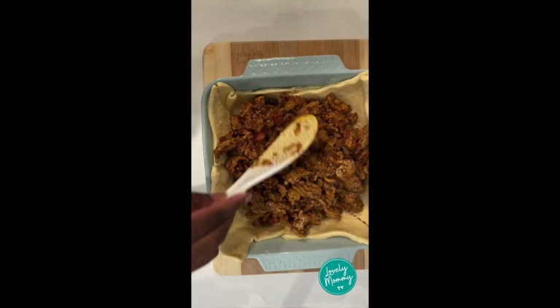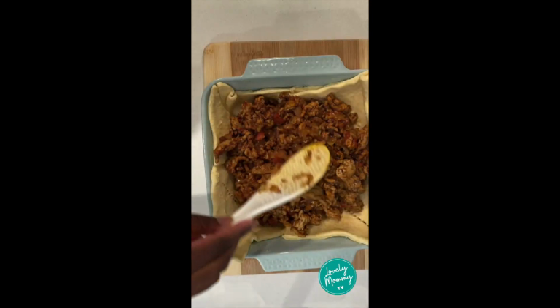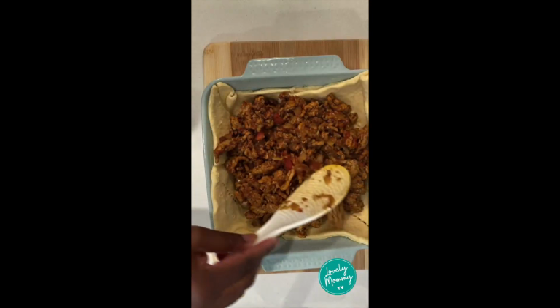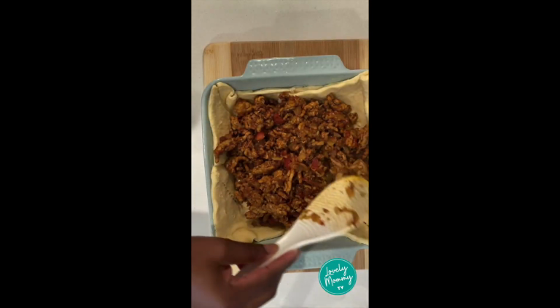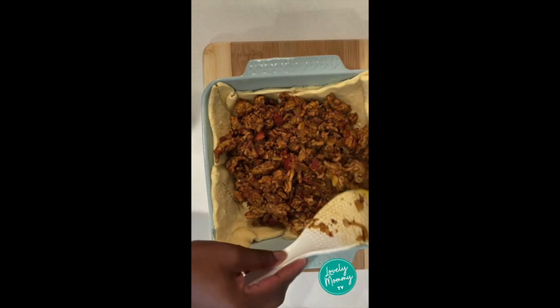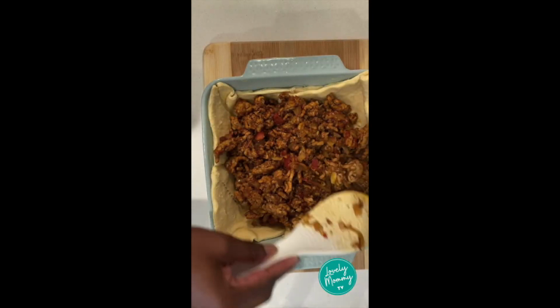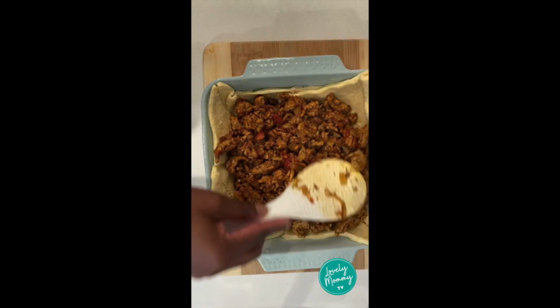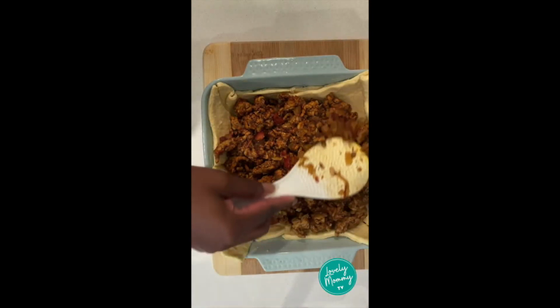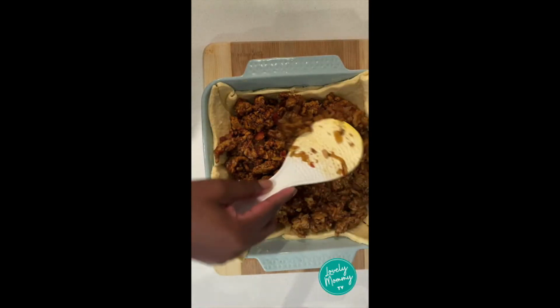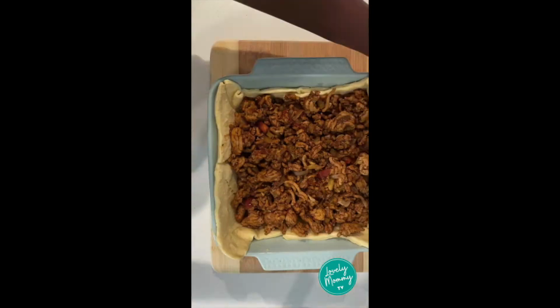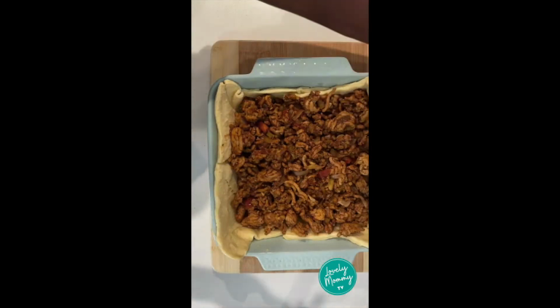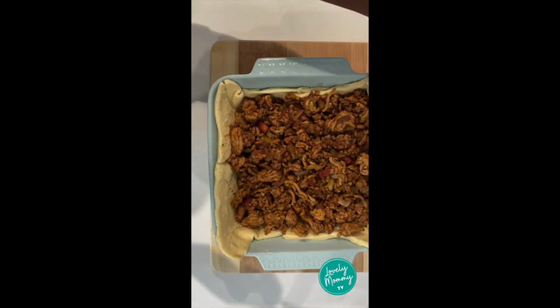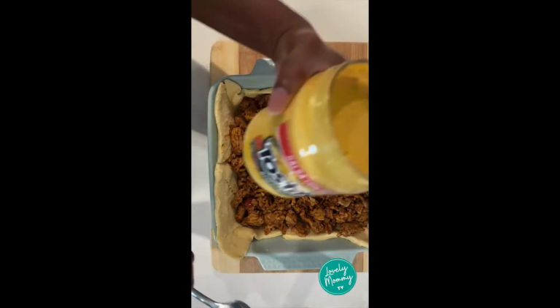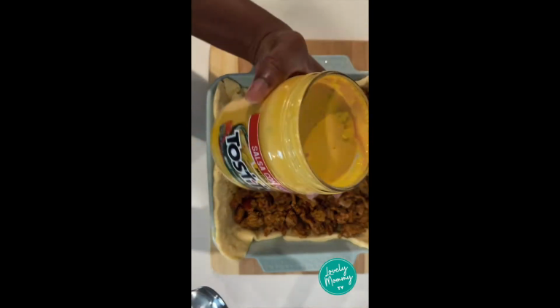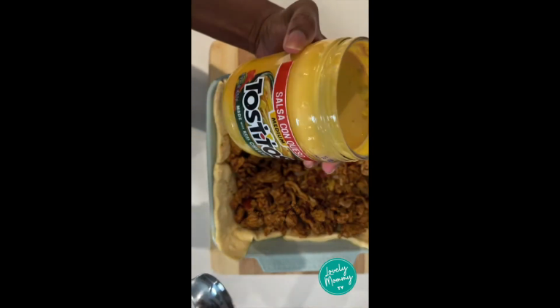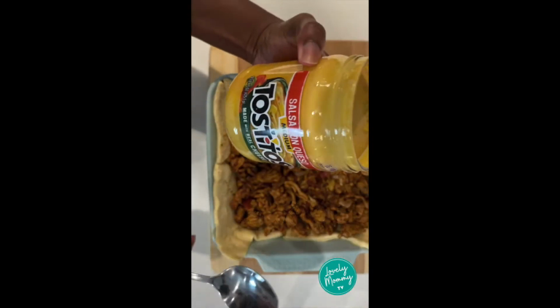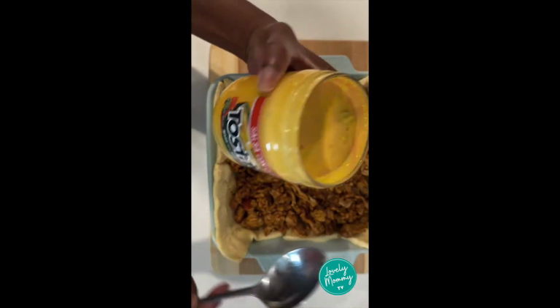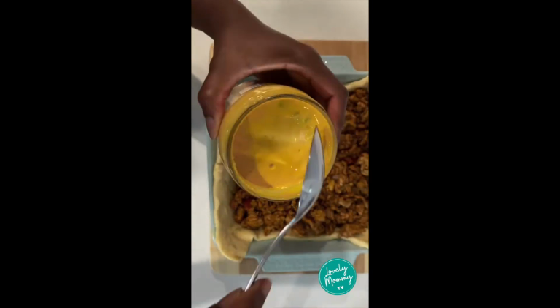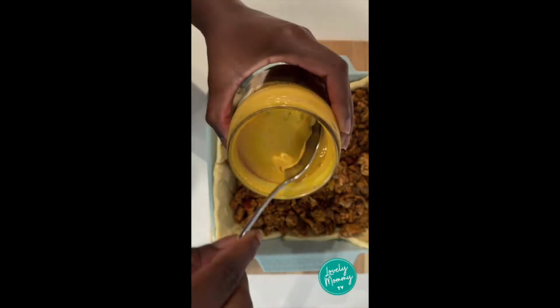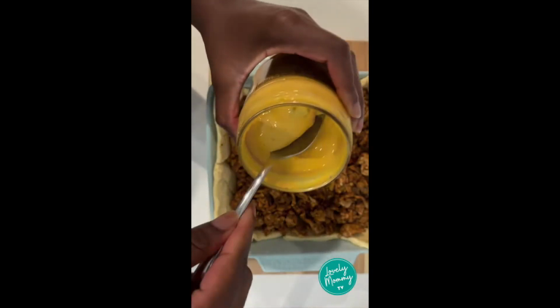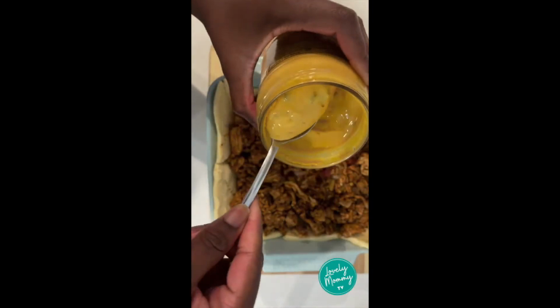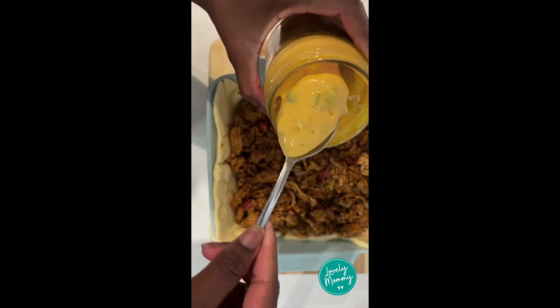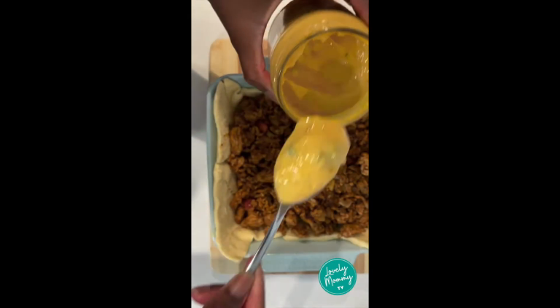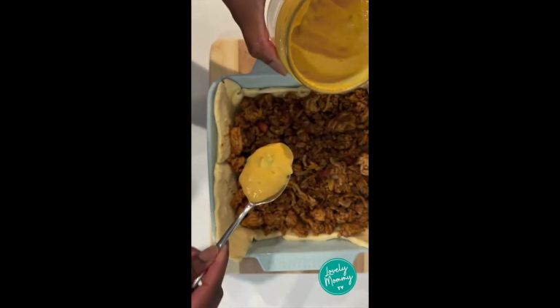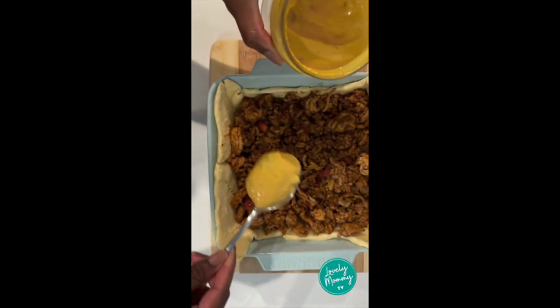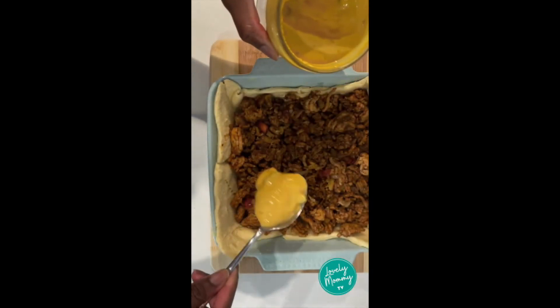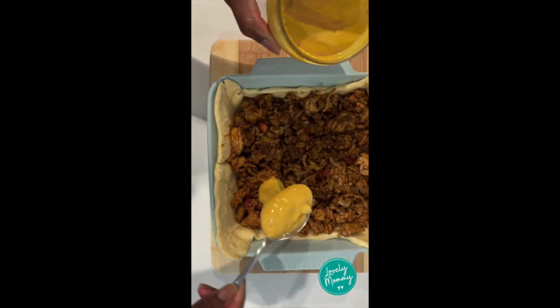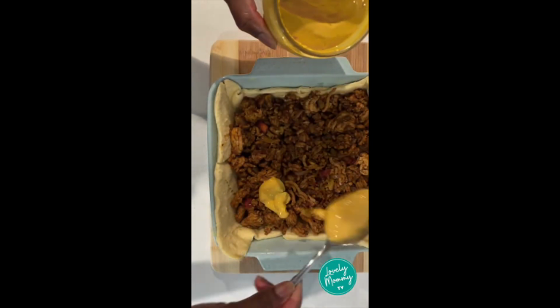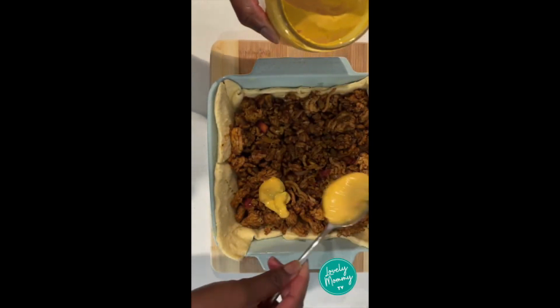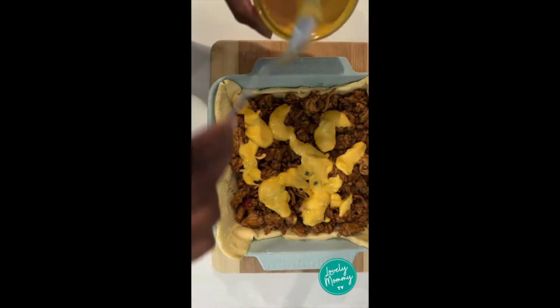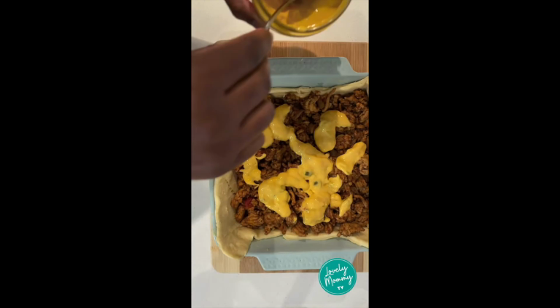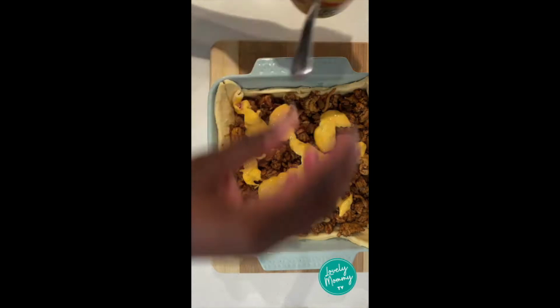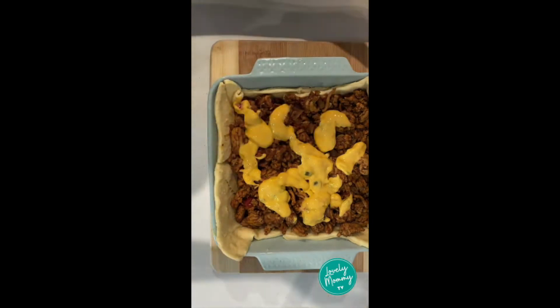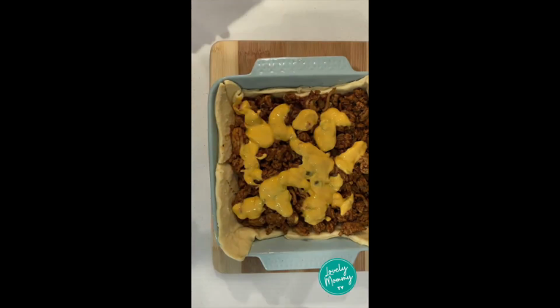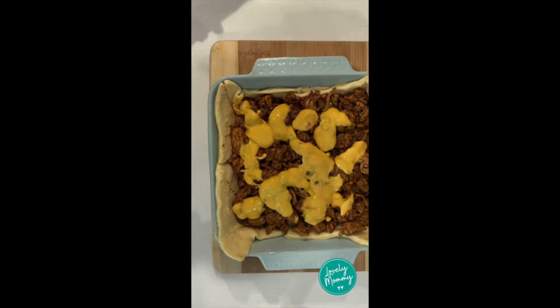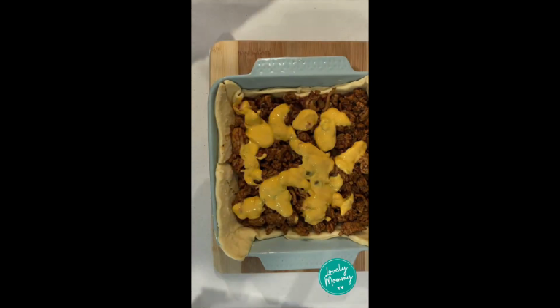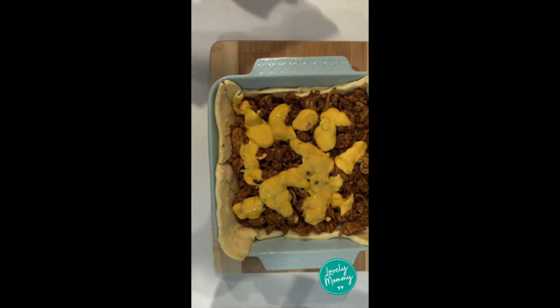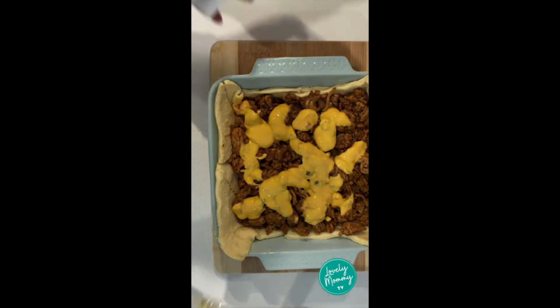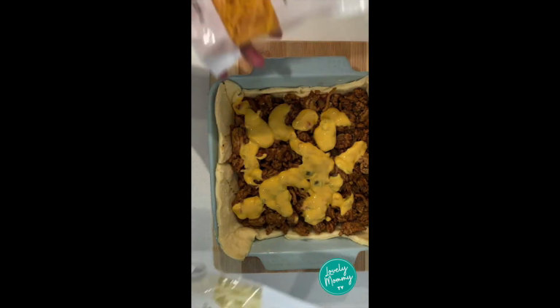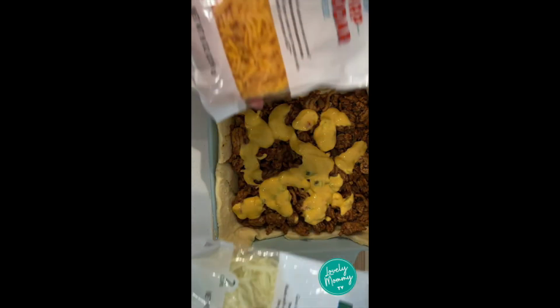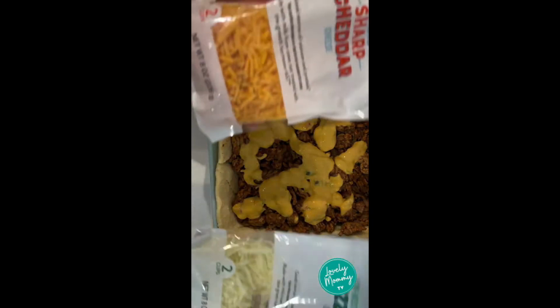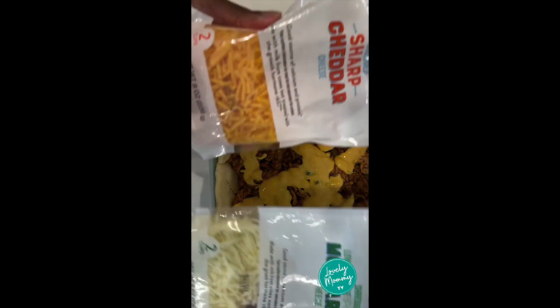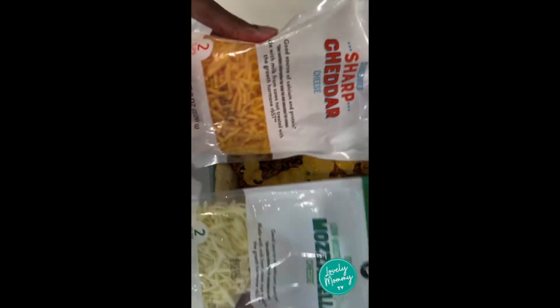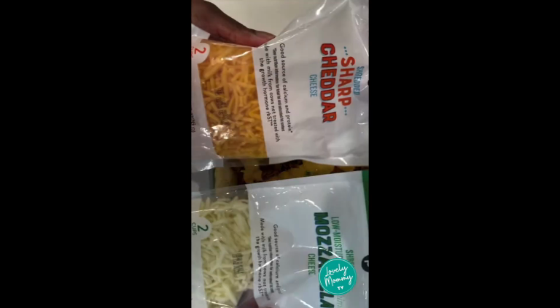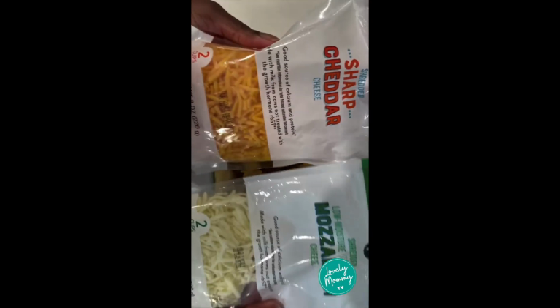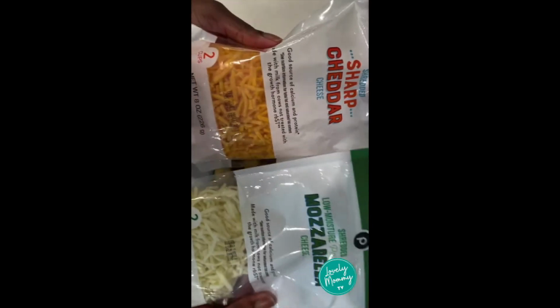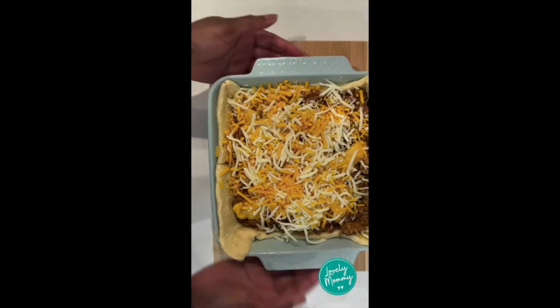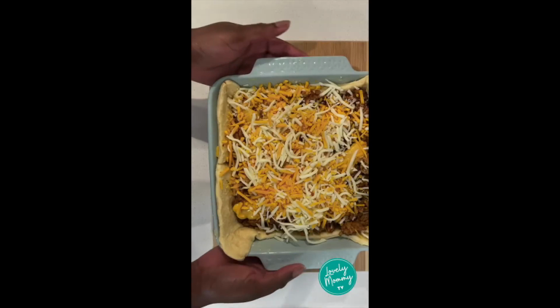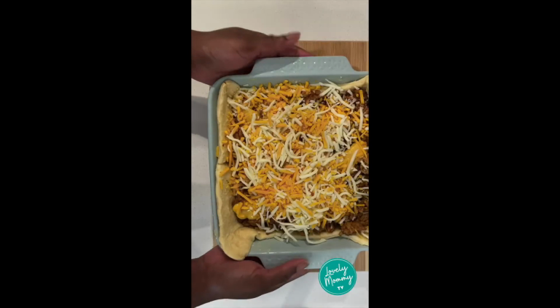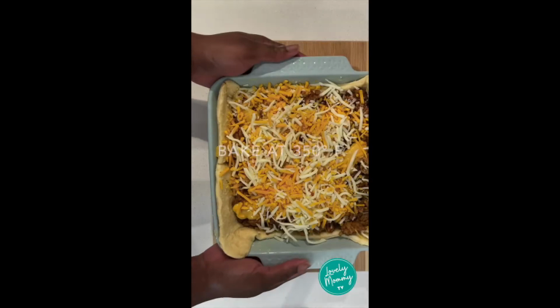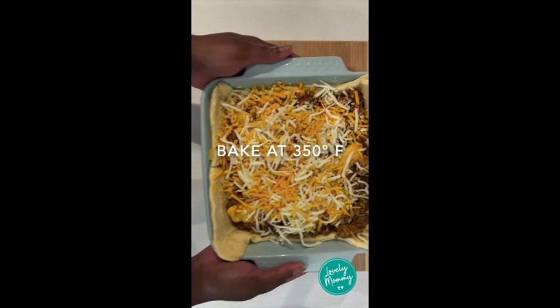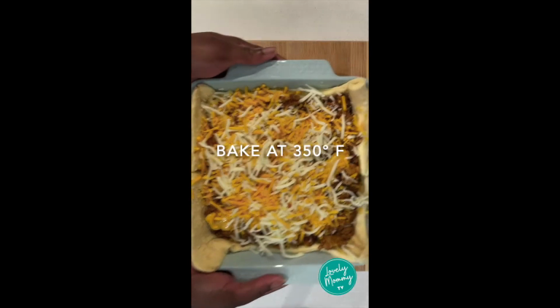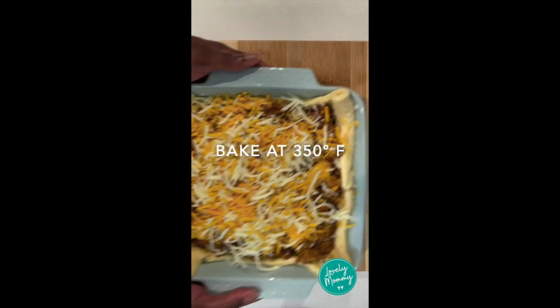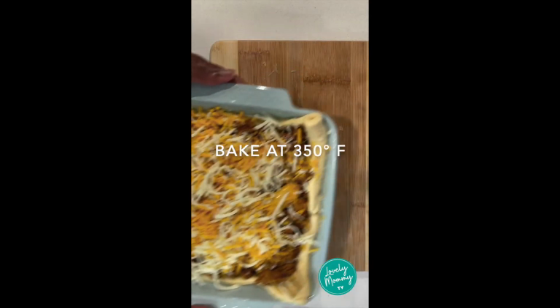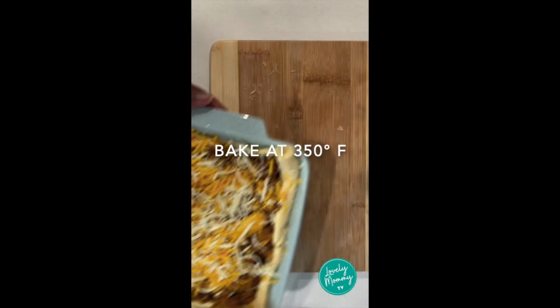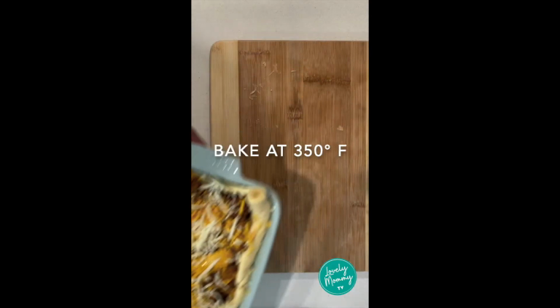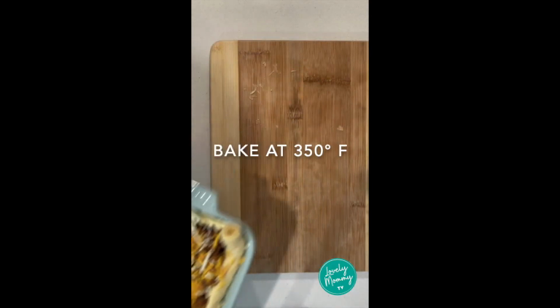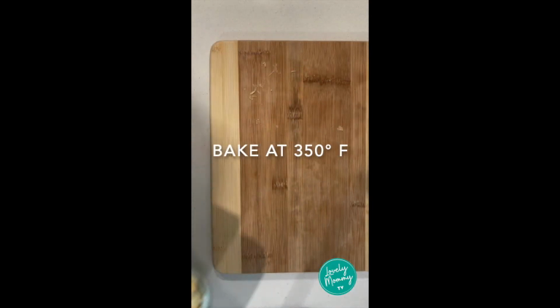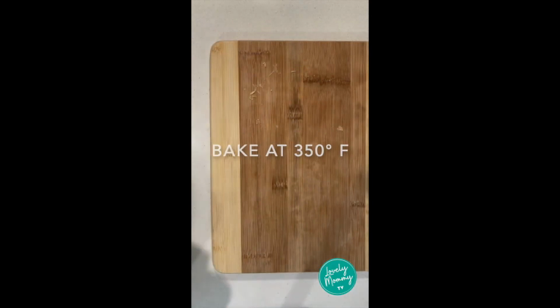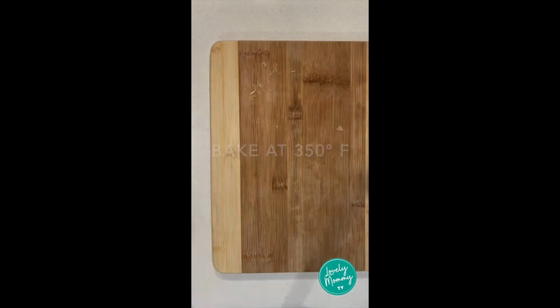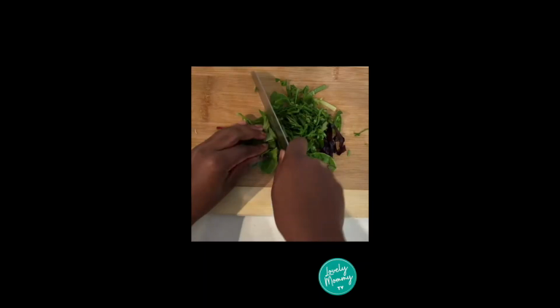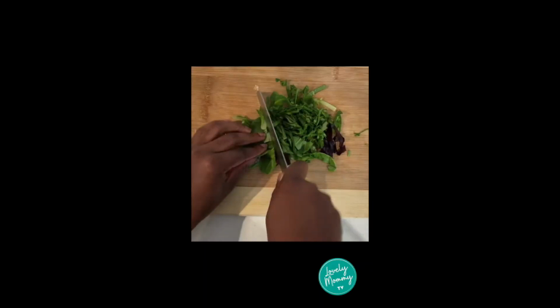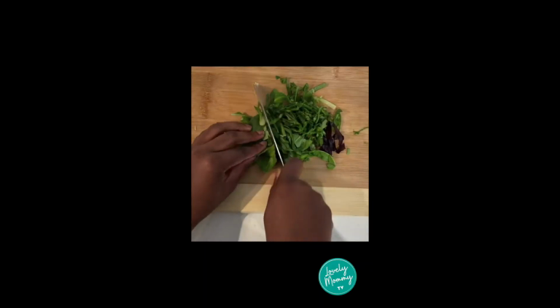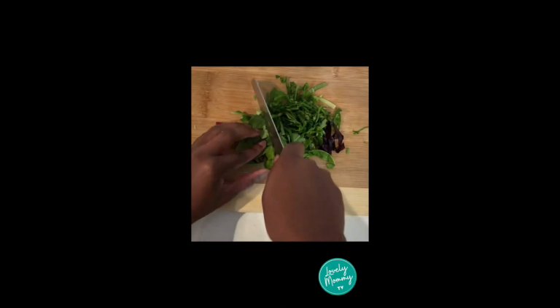Top it off with some queso dip and some shredded cheese and then place it into your oven at 350 for about 15 minutes.